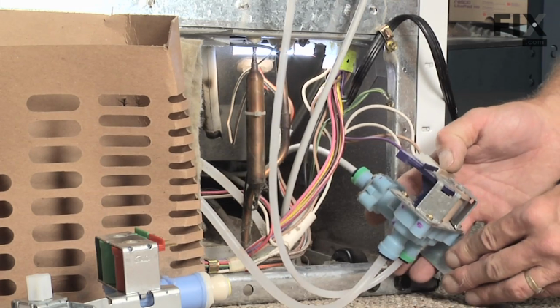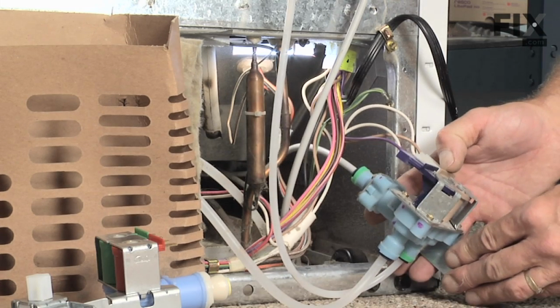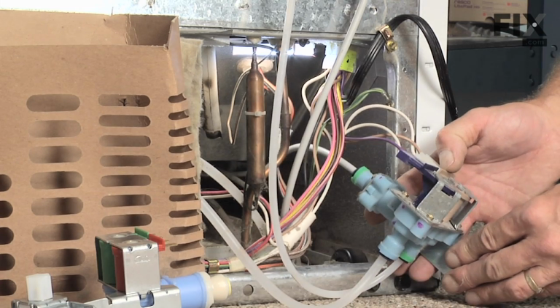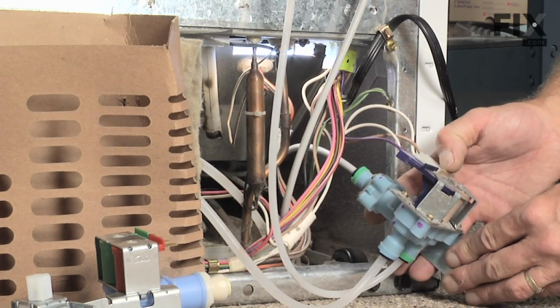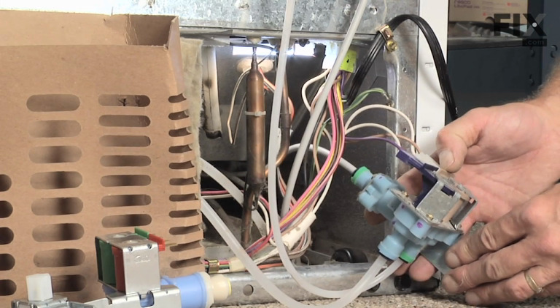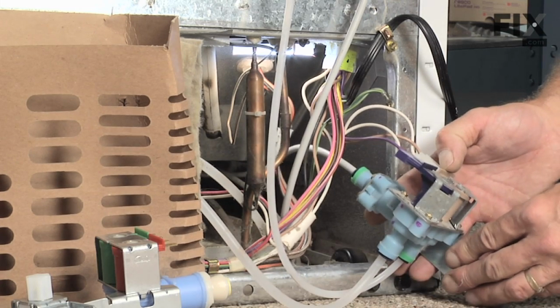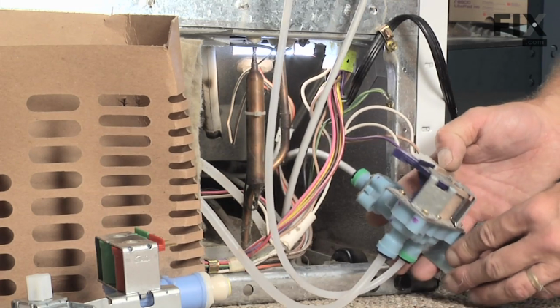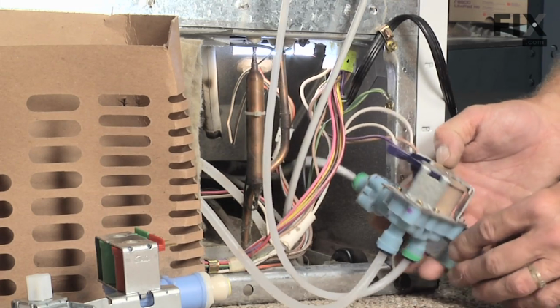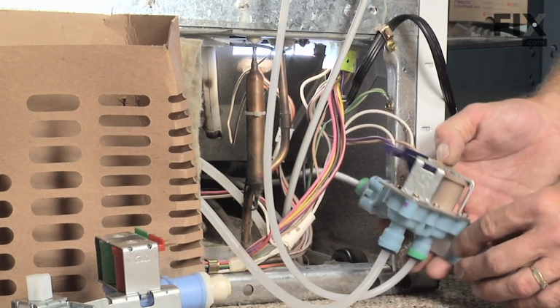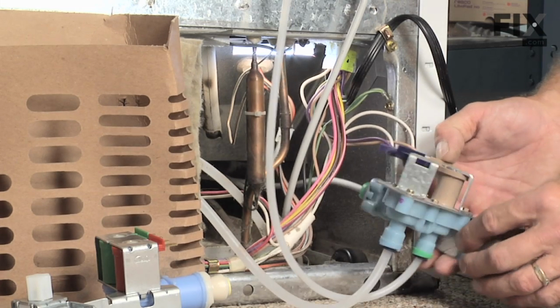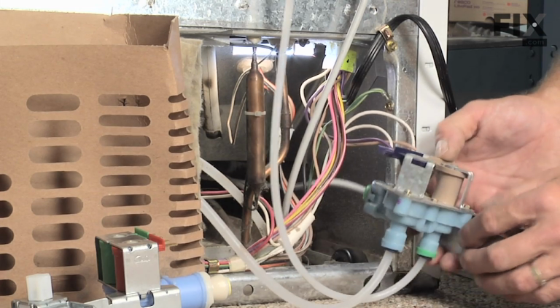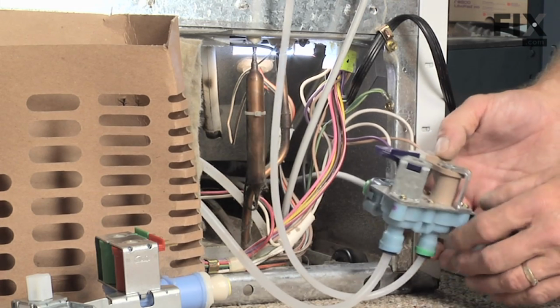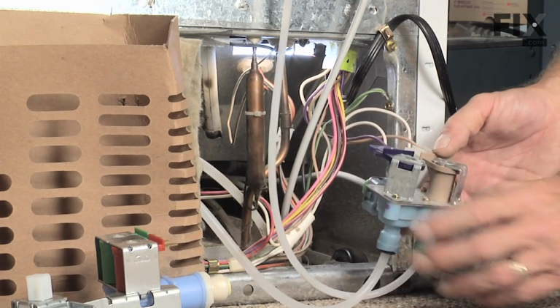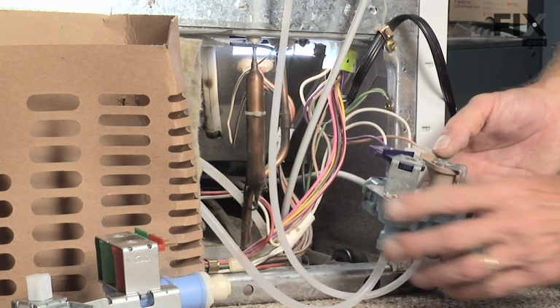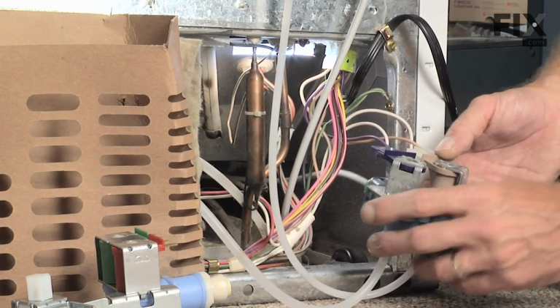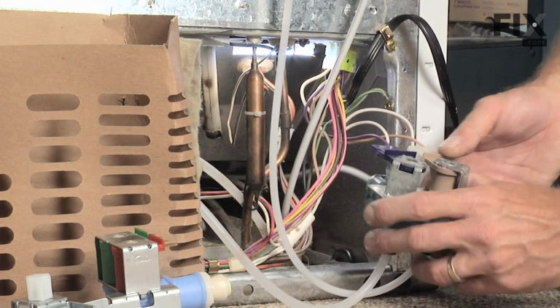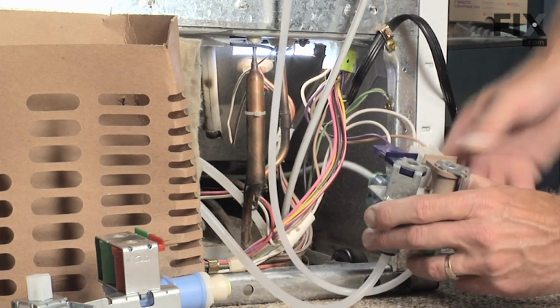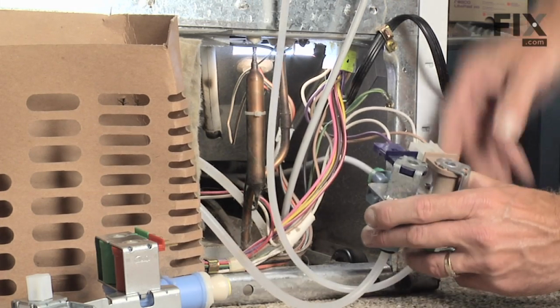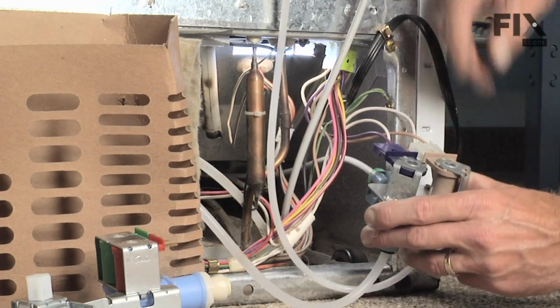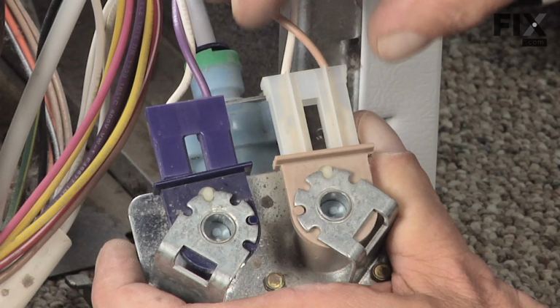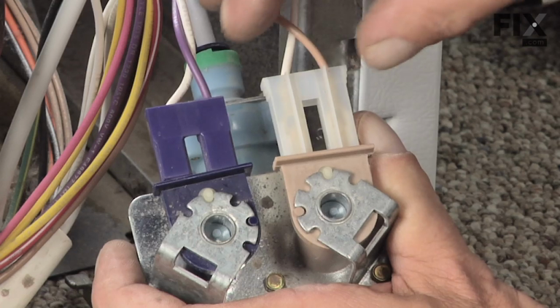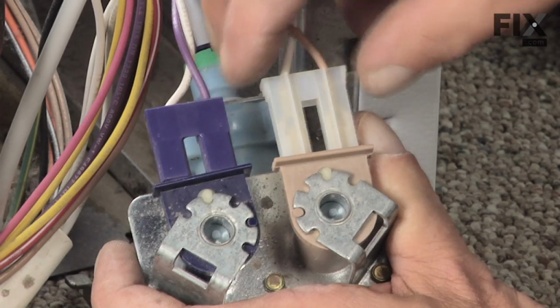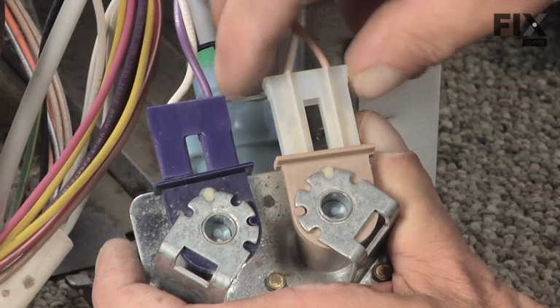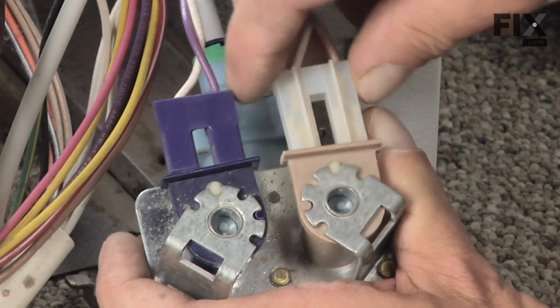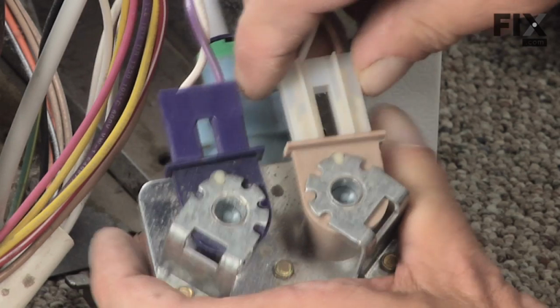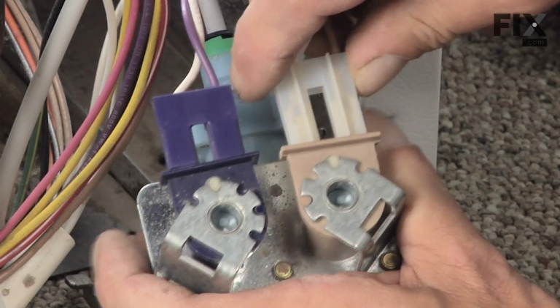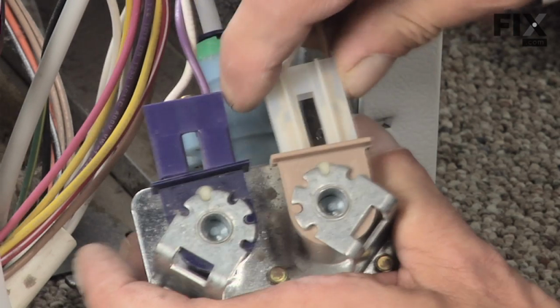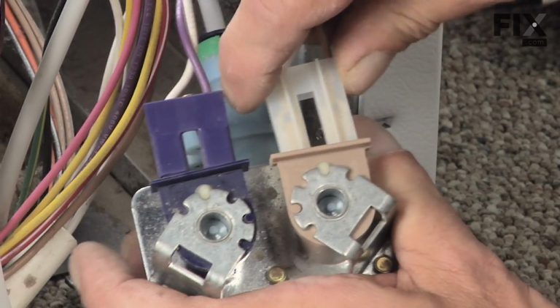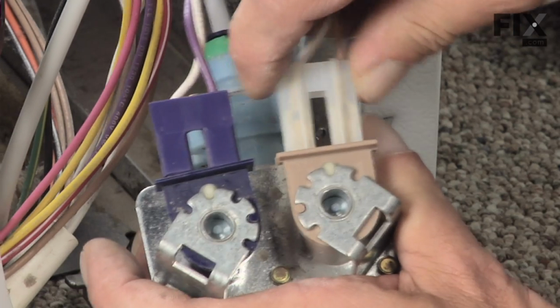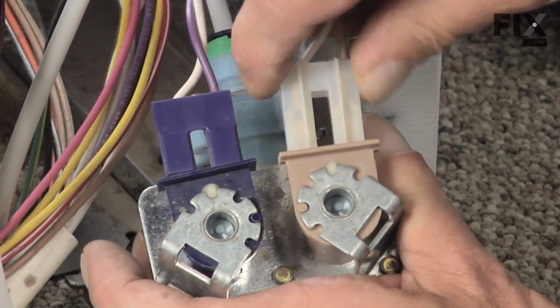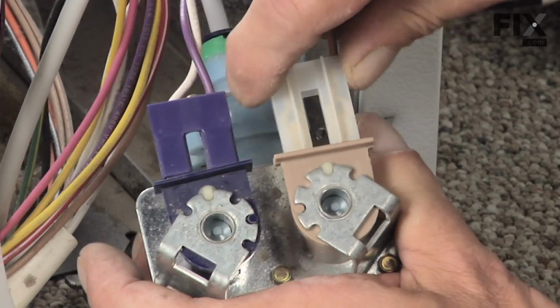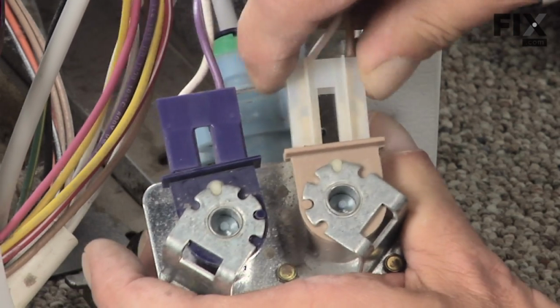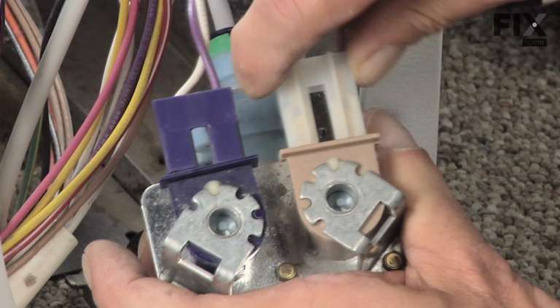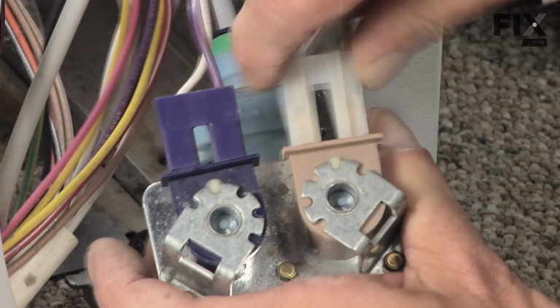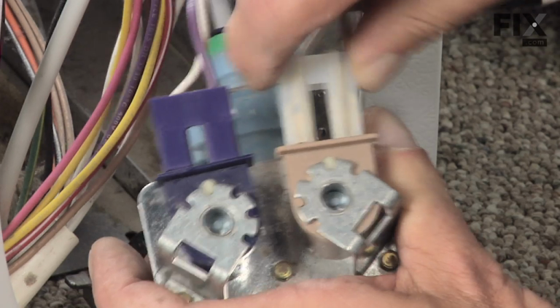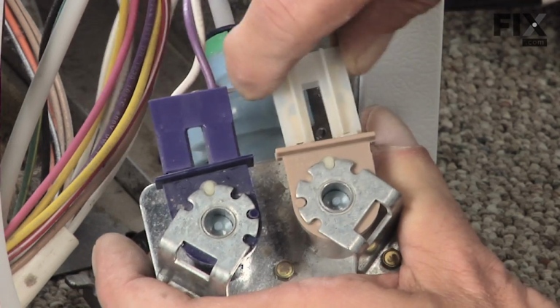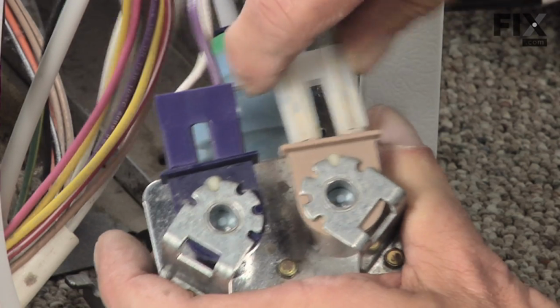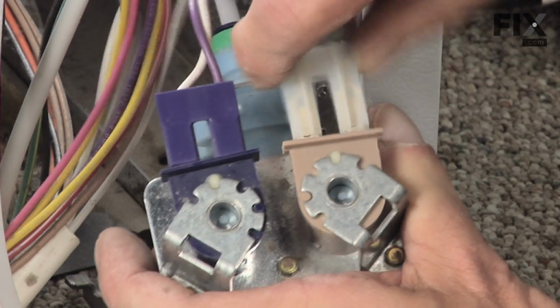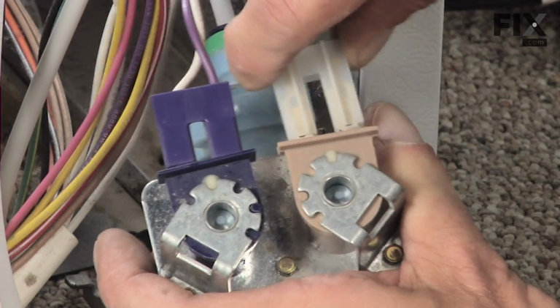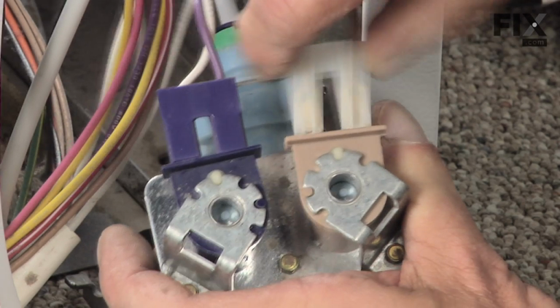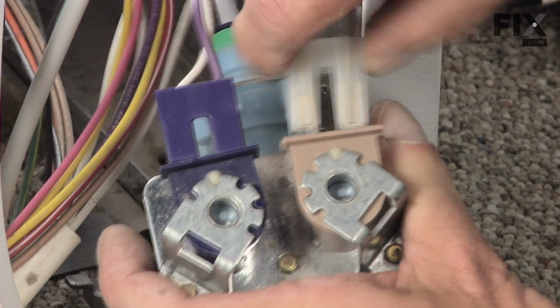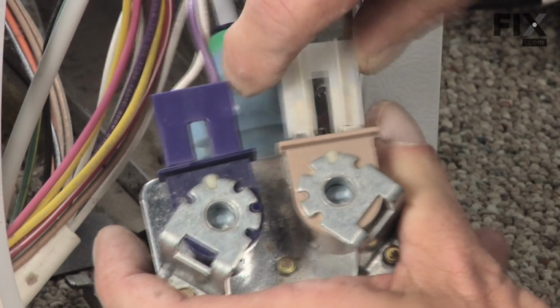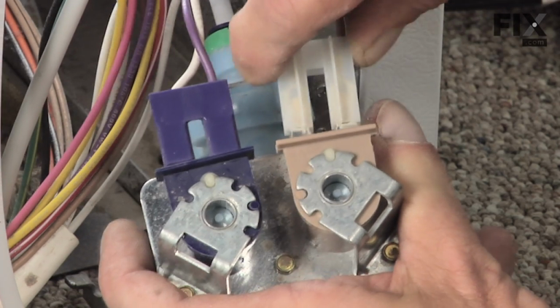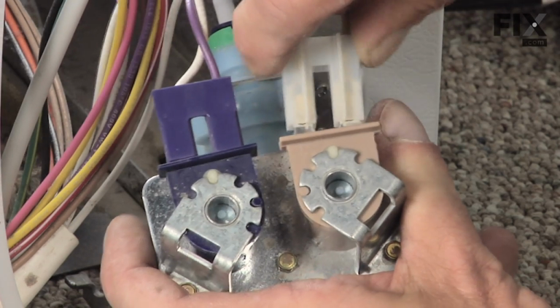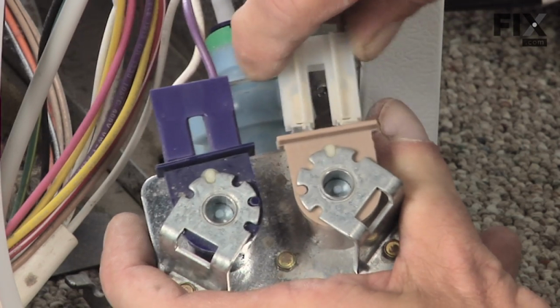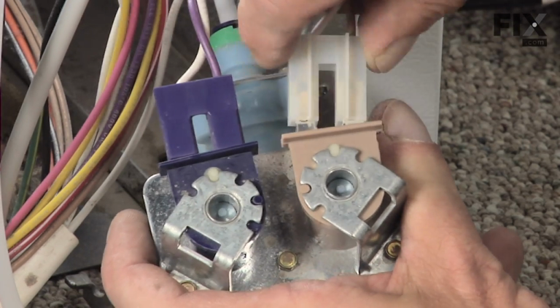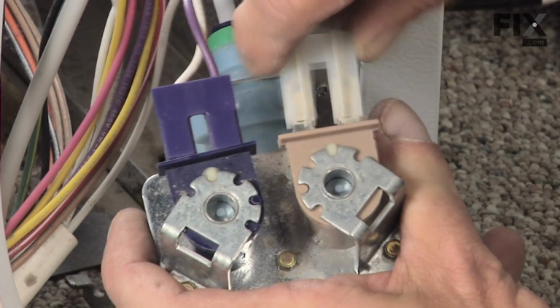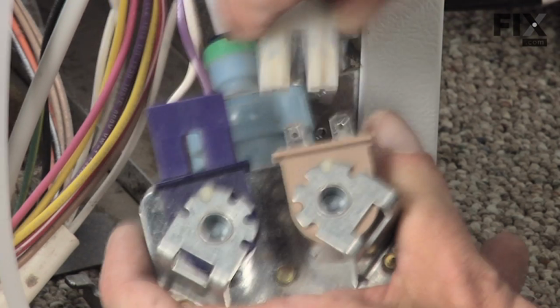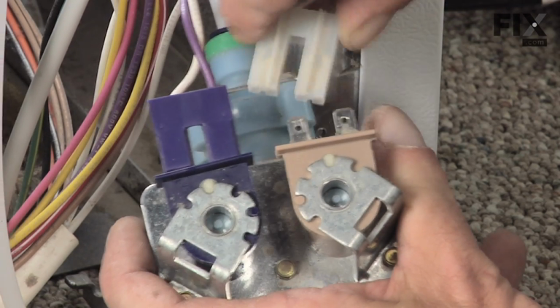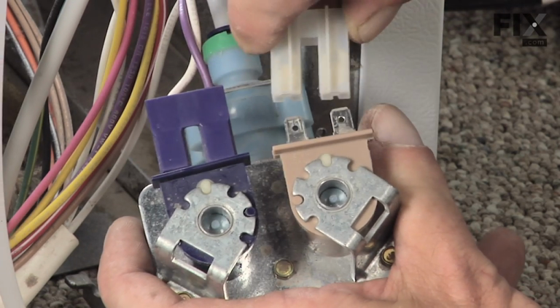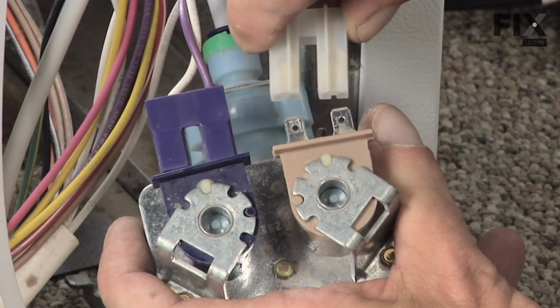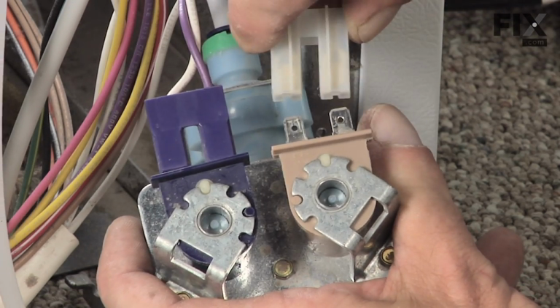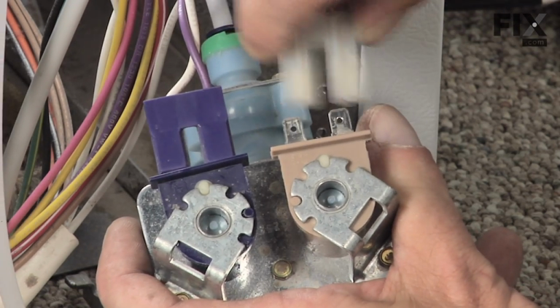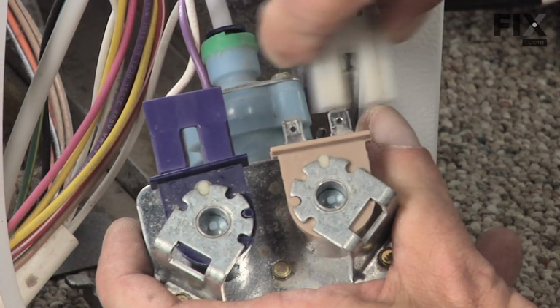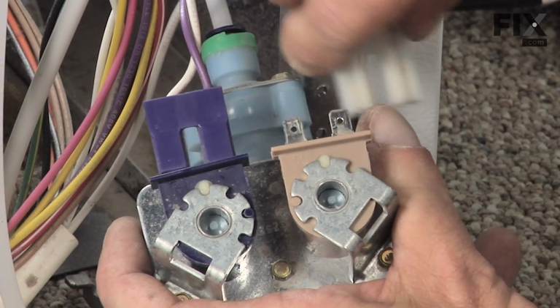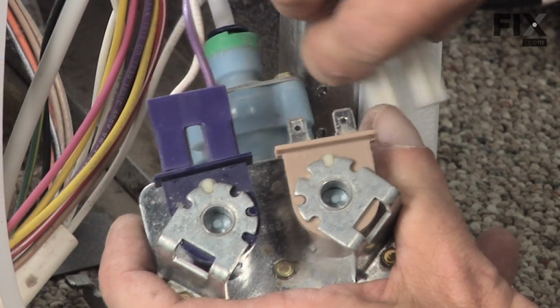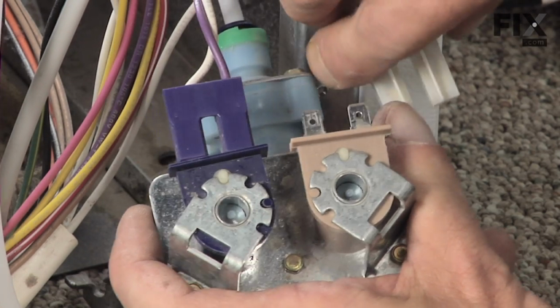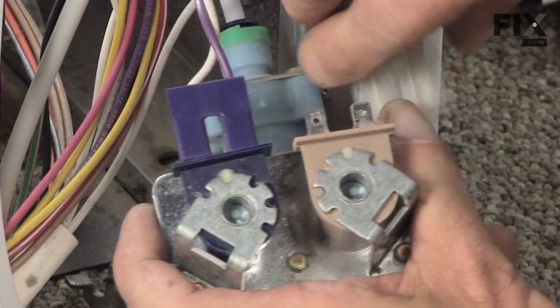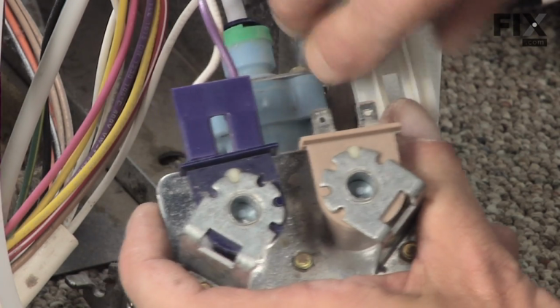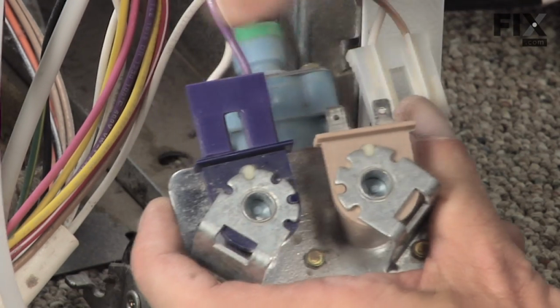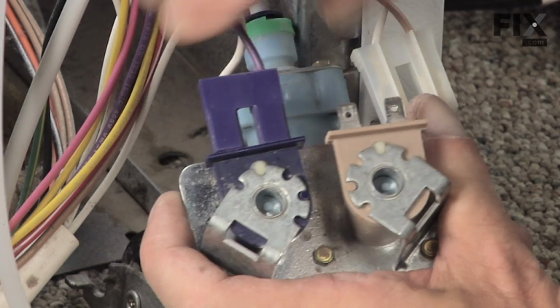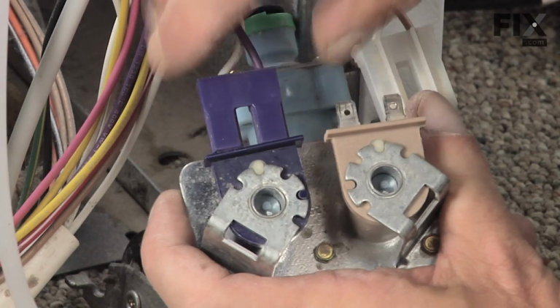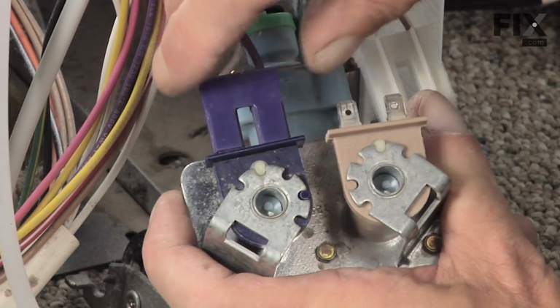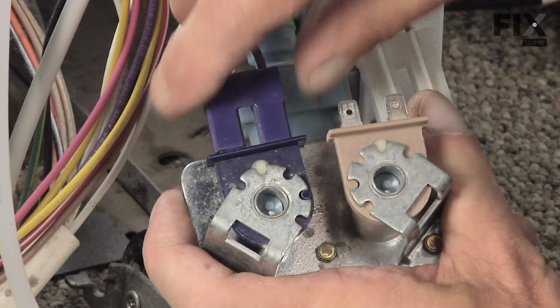We're going to disconnect the two electrical harnesses. They have different sized pins so you can't really mix them up.